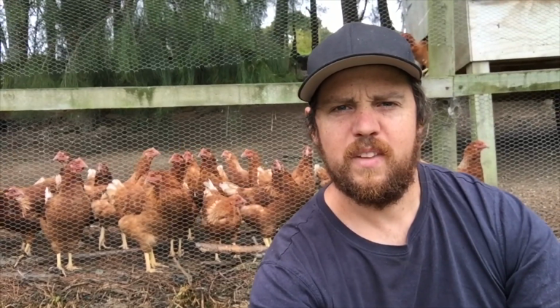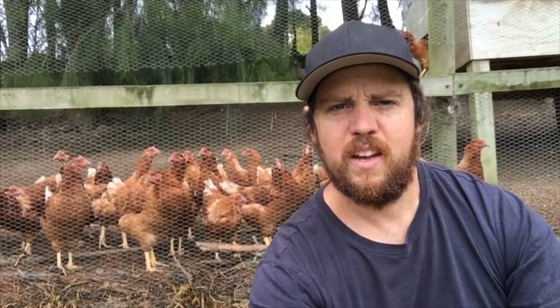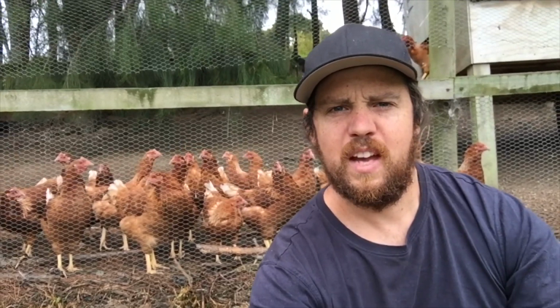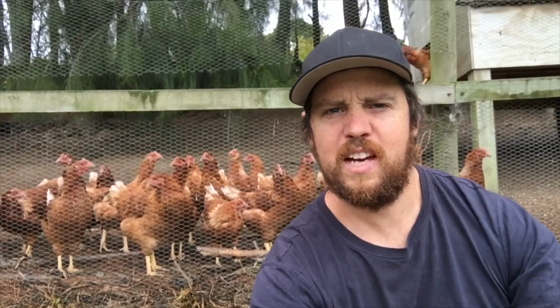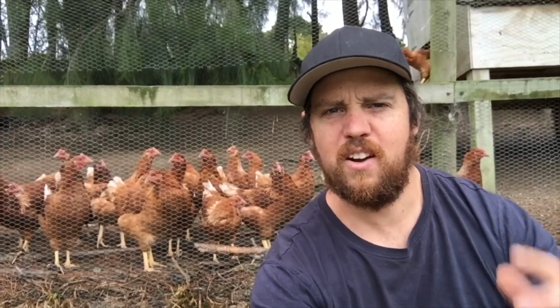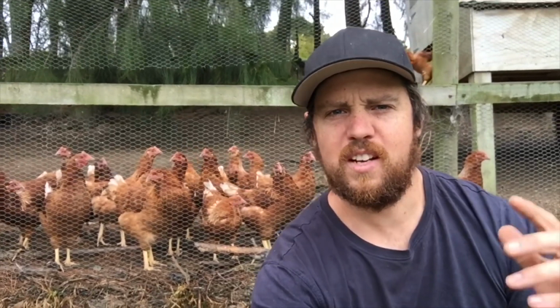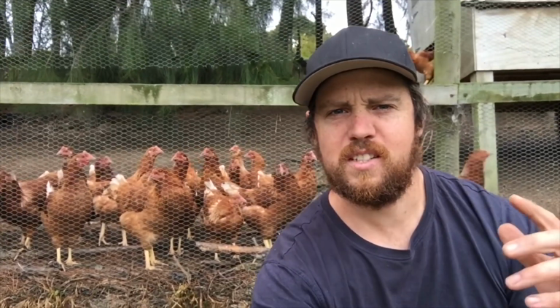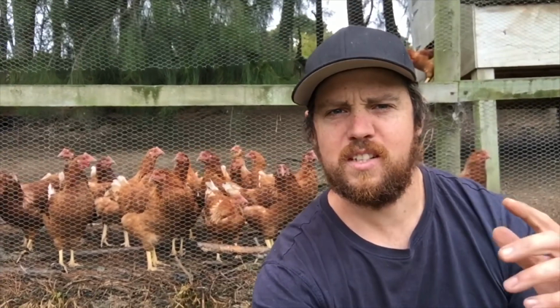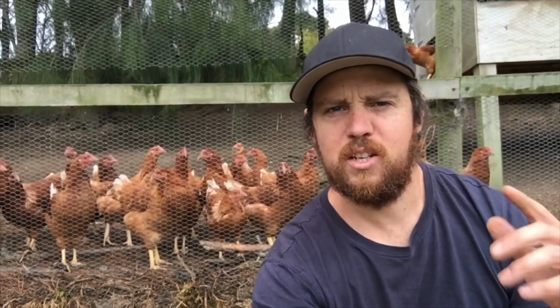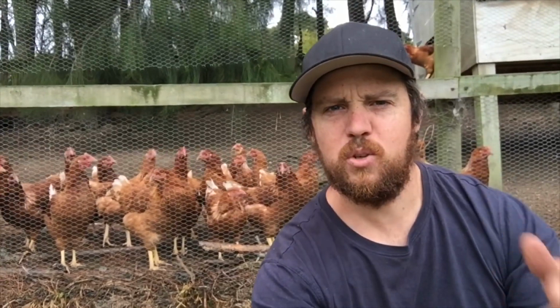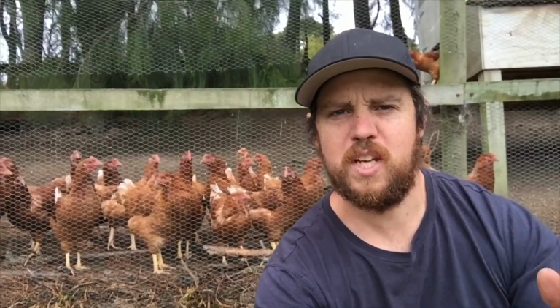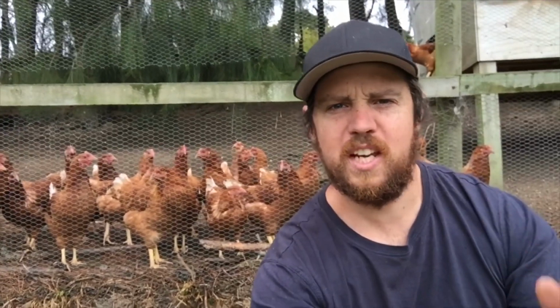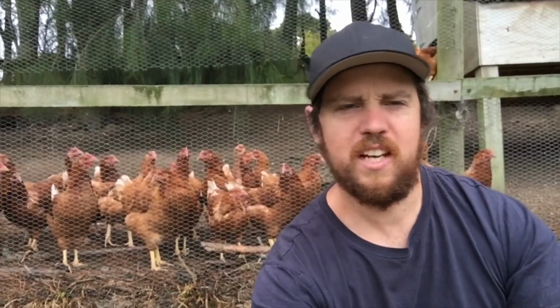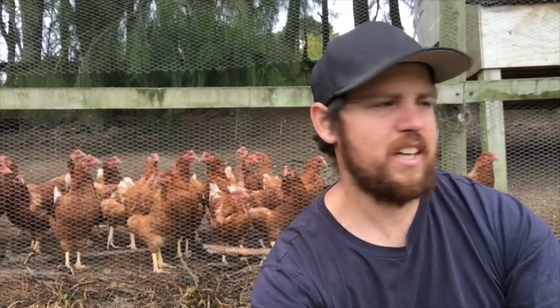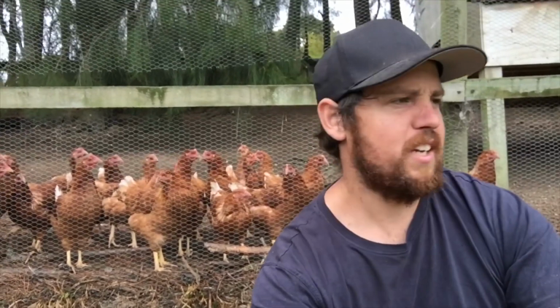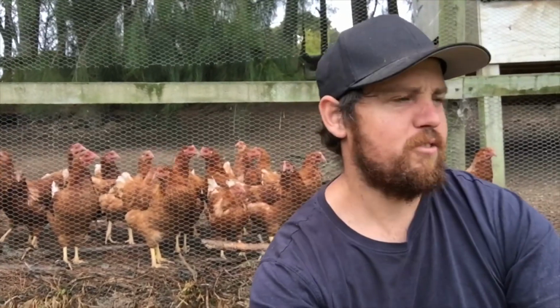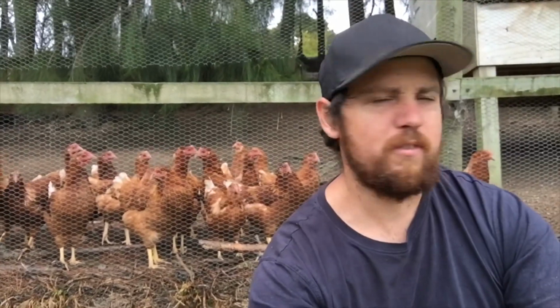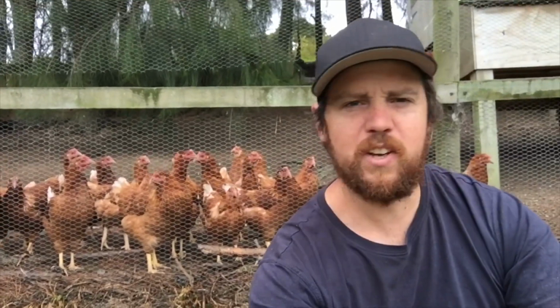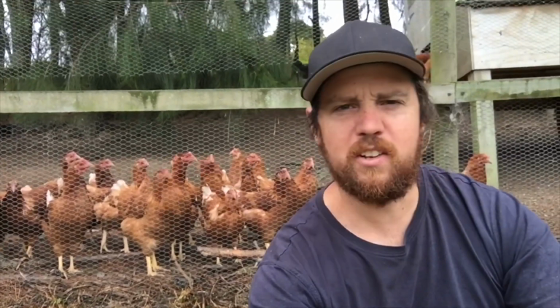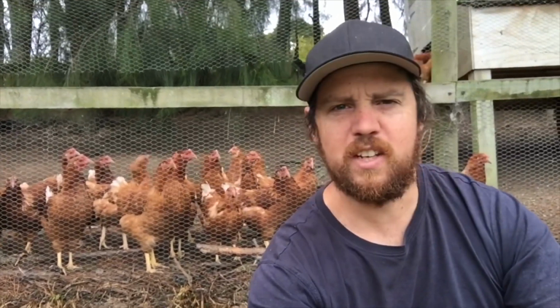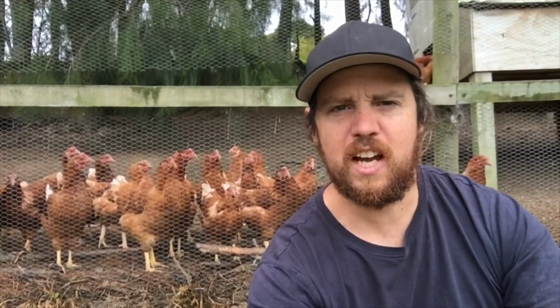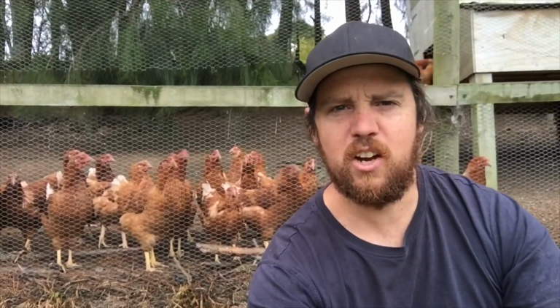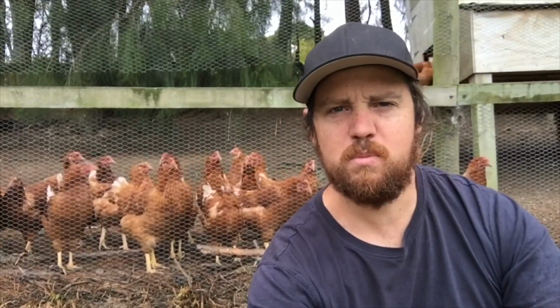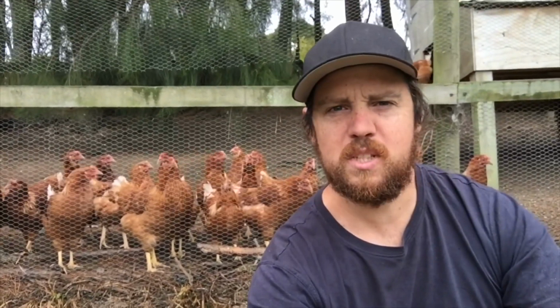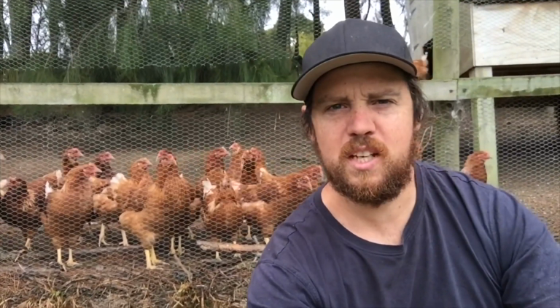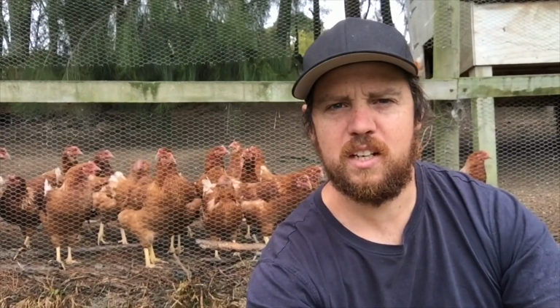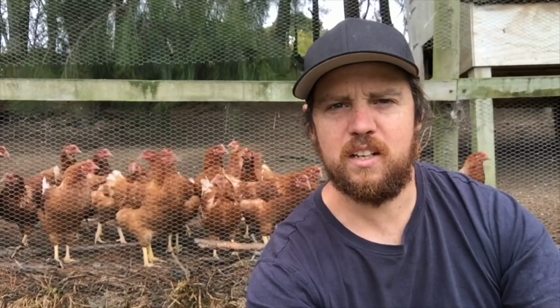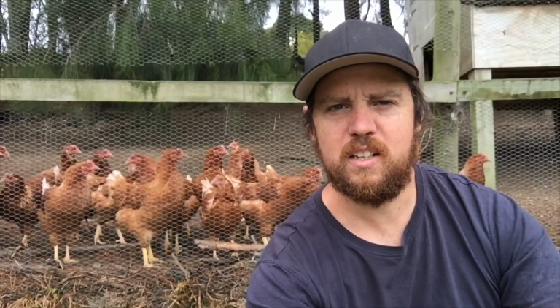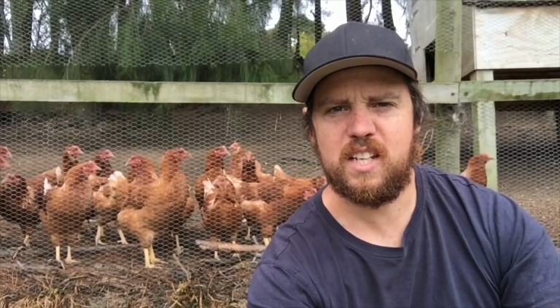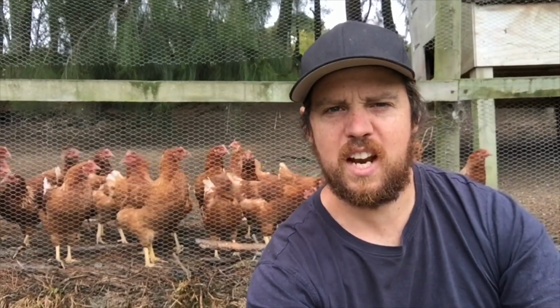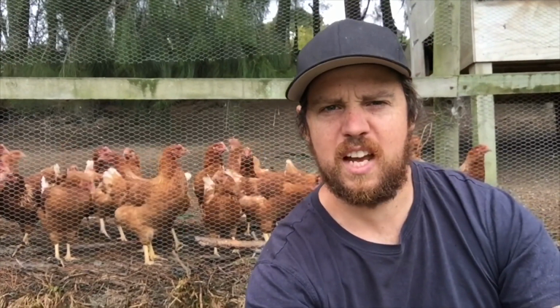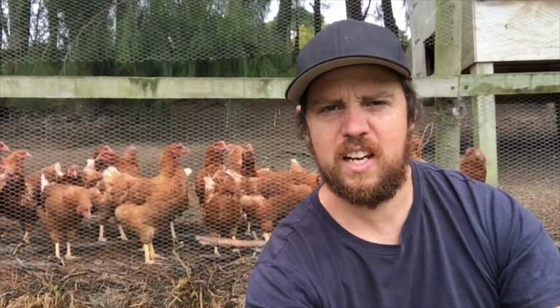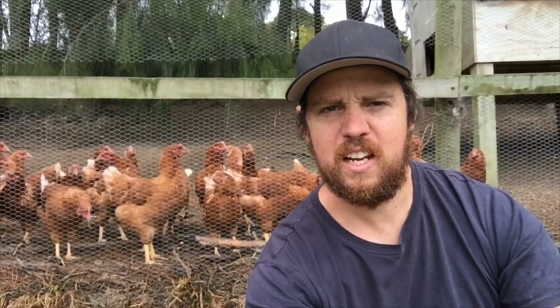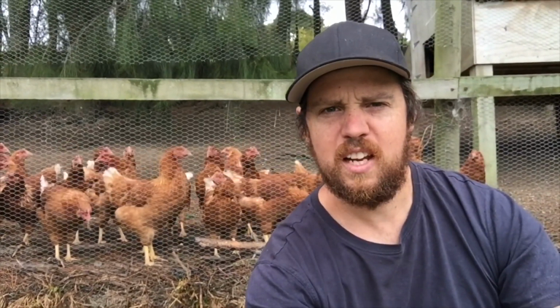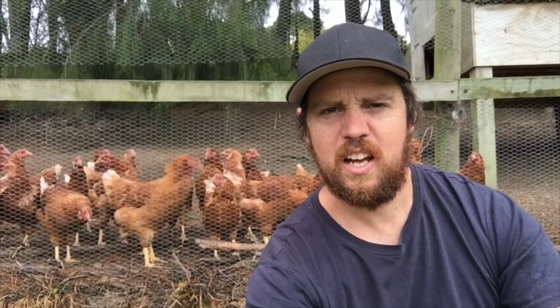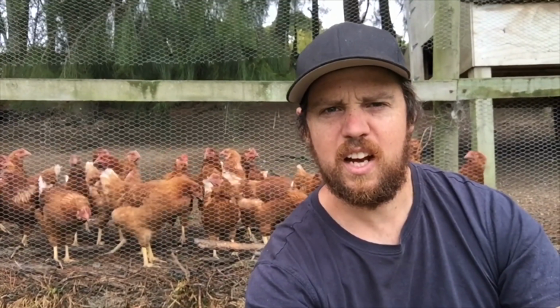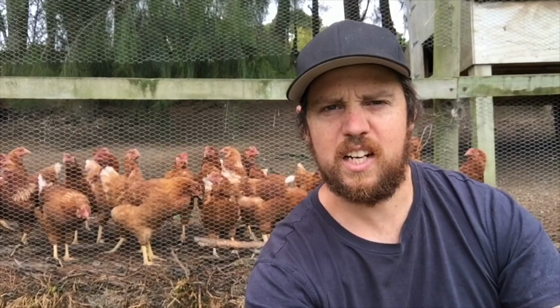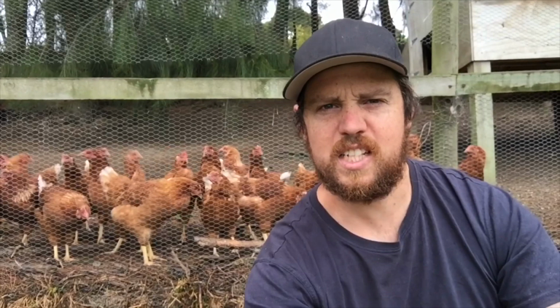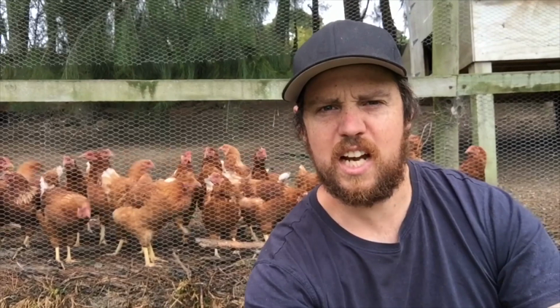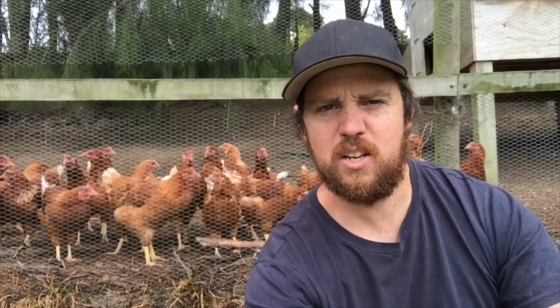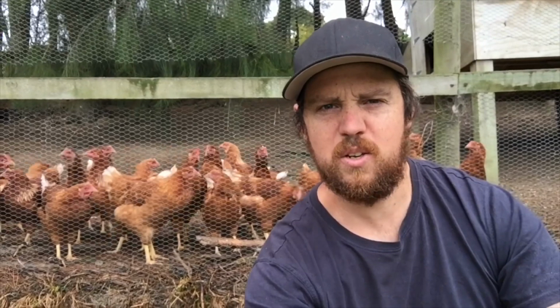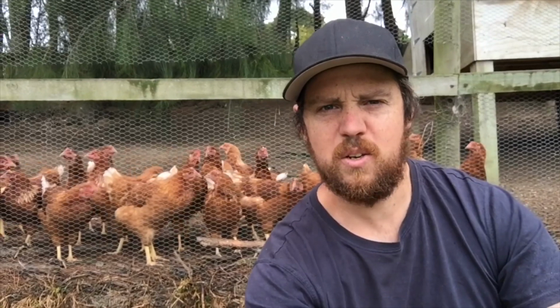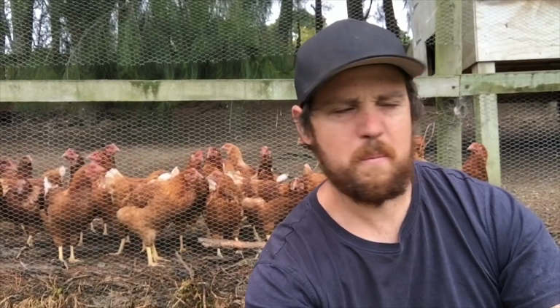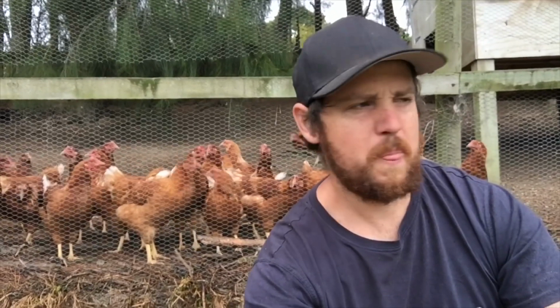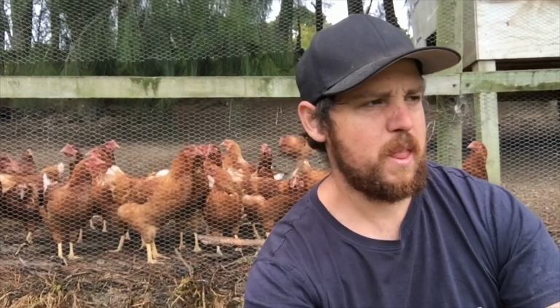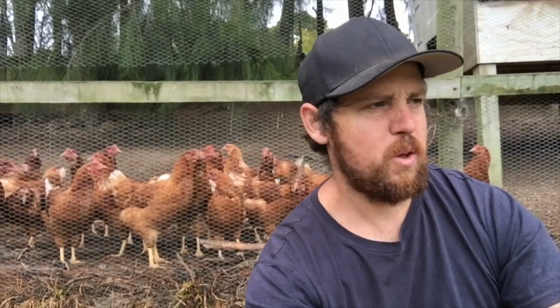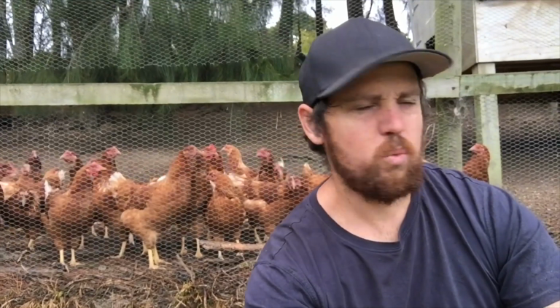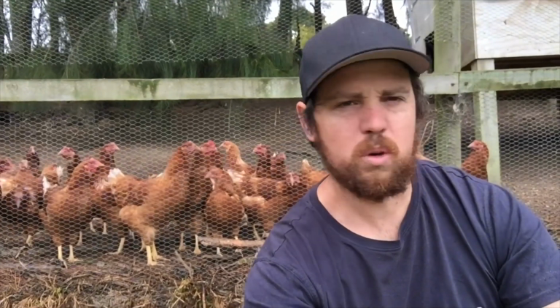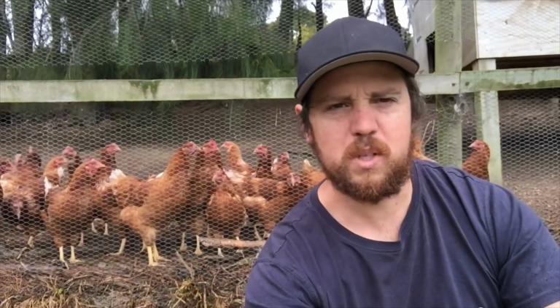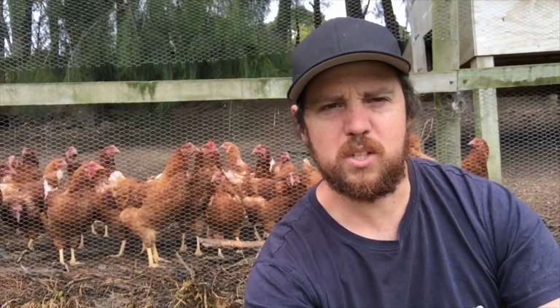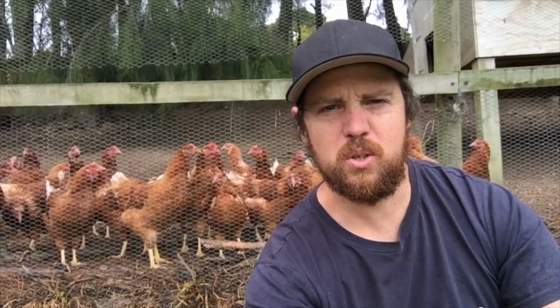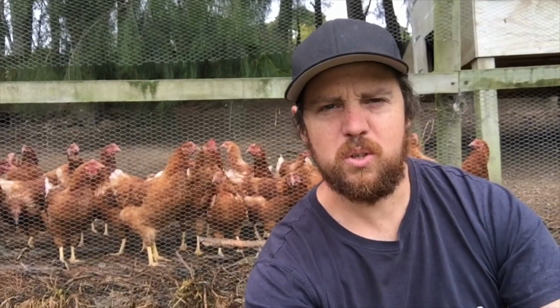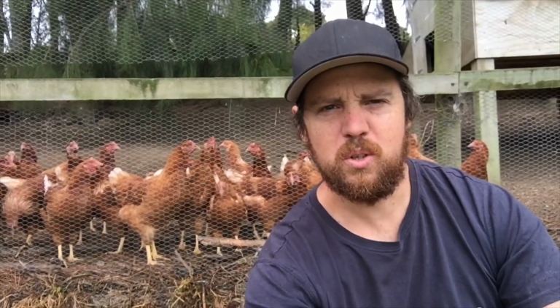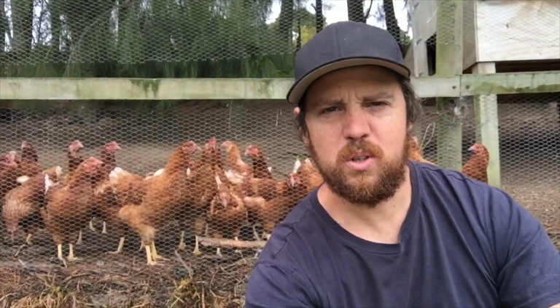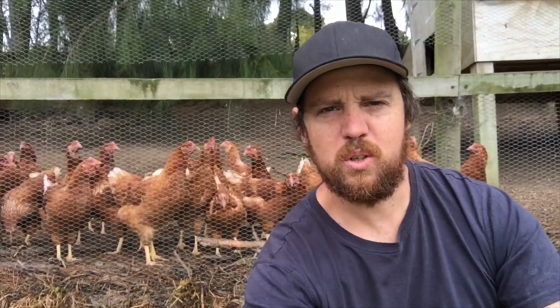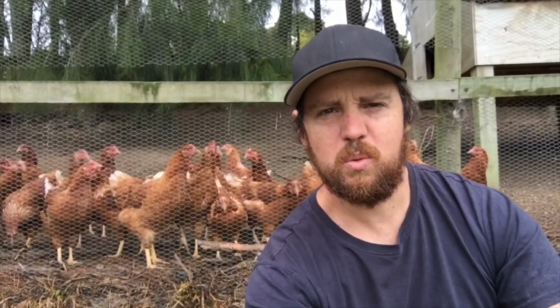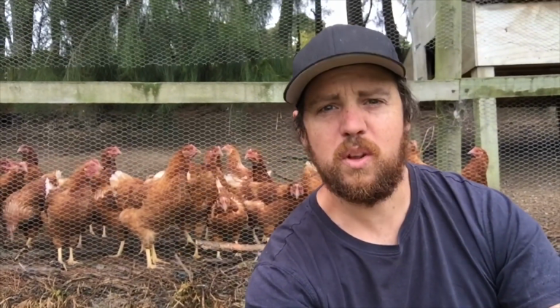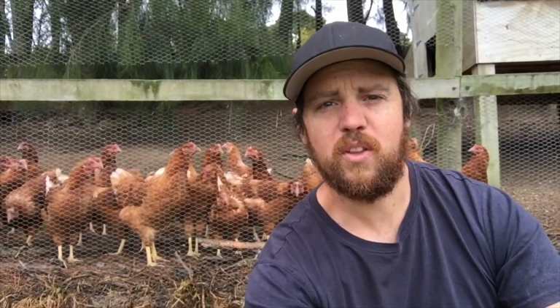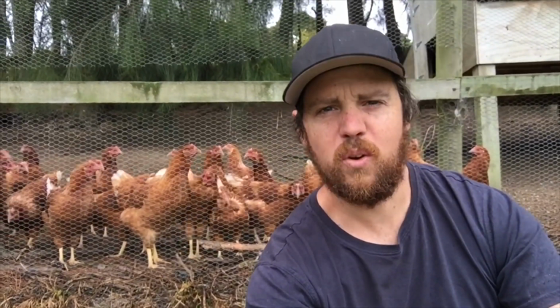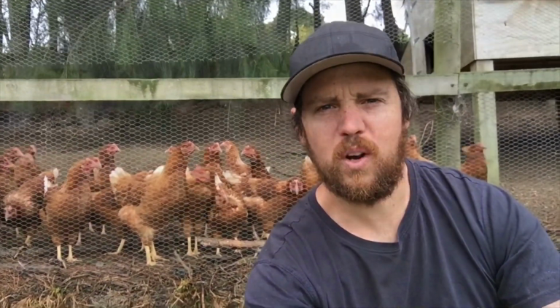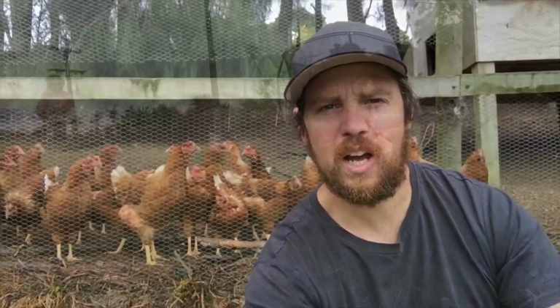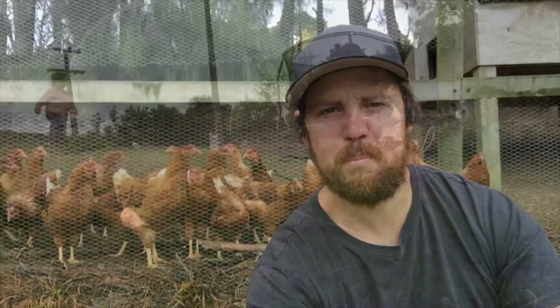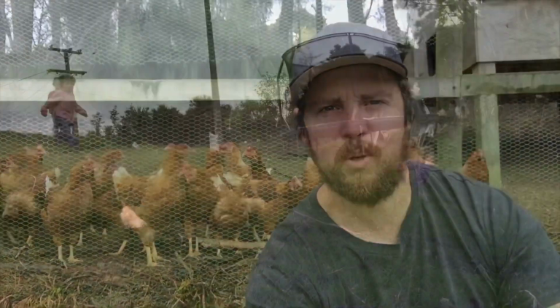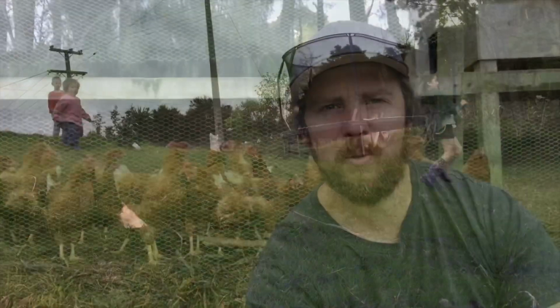Hey guys, Luke here from Feathering Down Homestead. Today I'm going to tell you what we do with all our chicken poo.